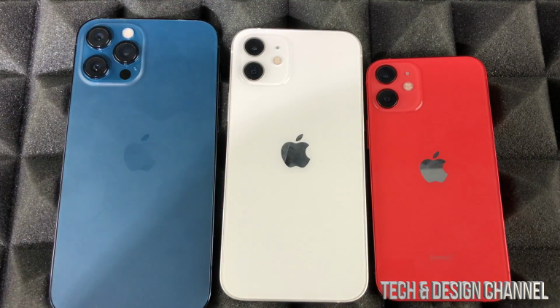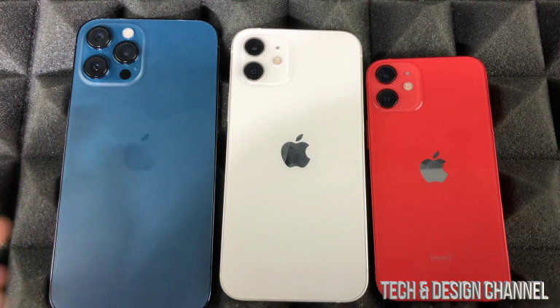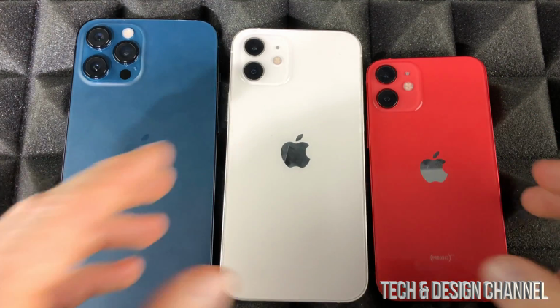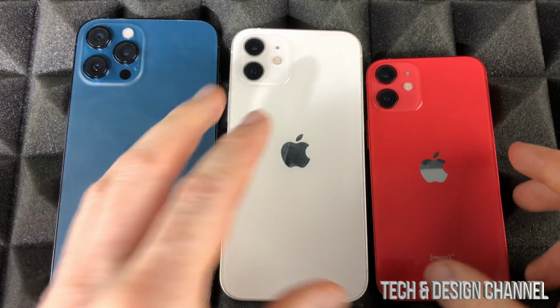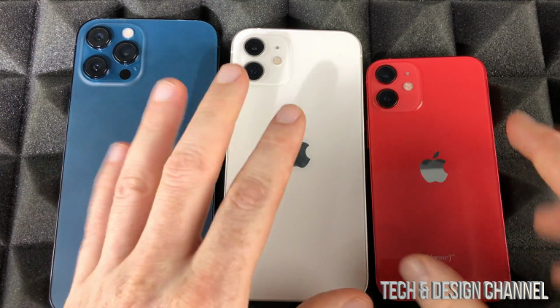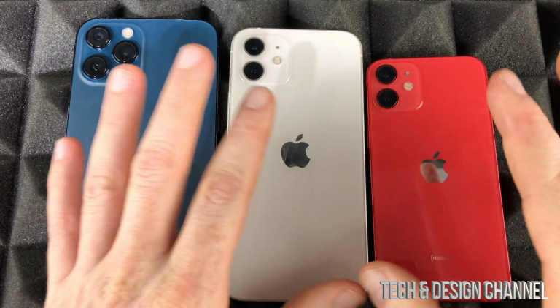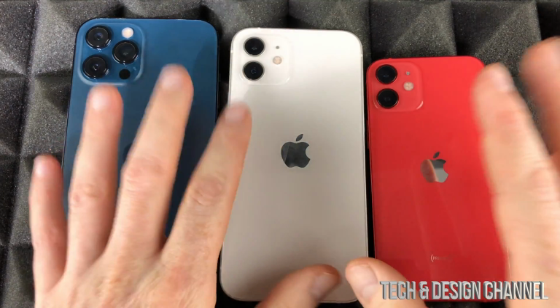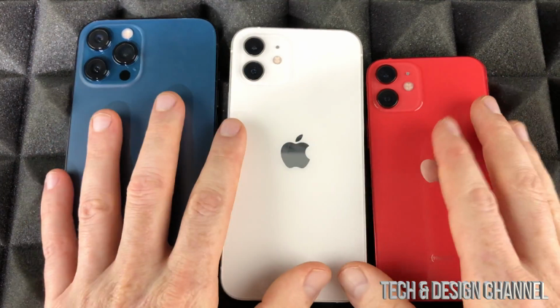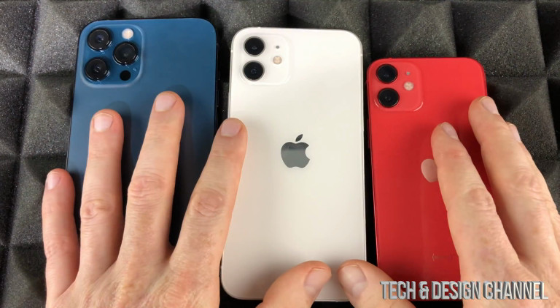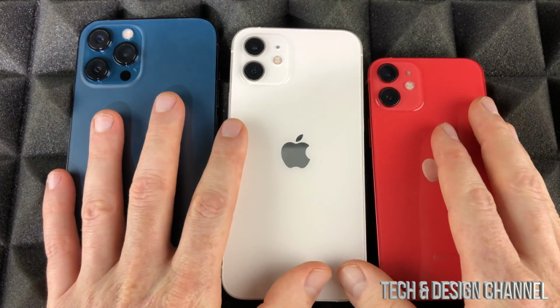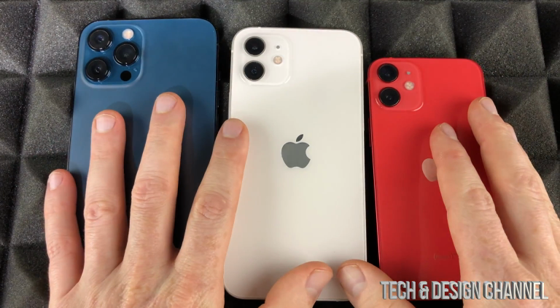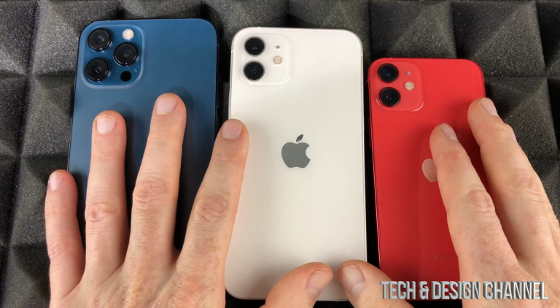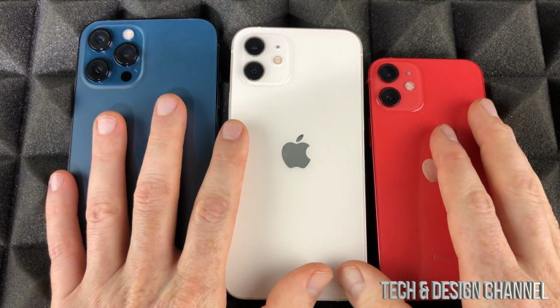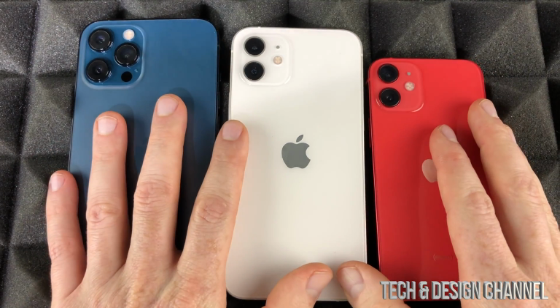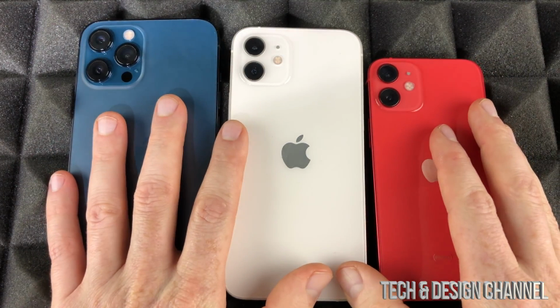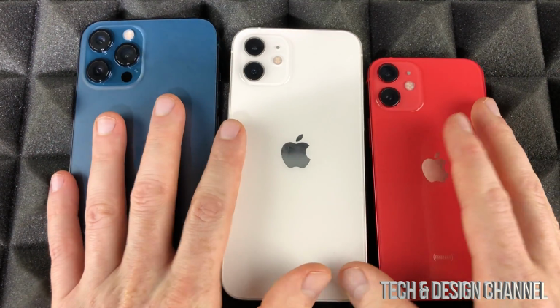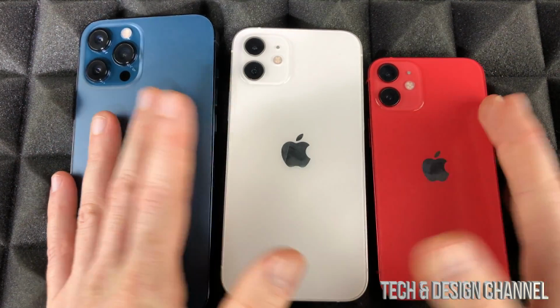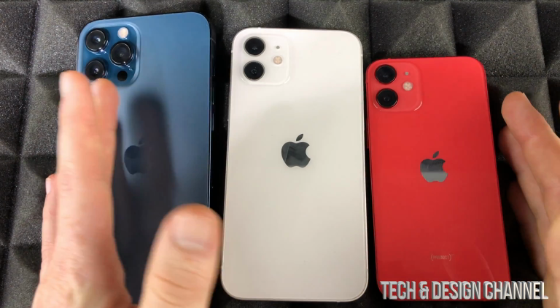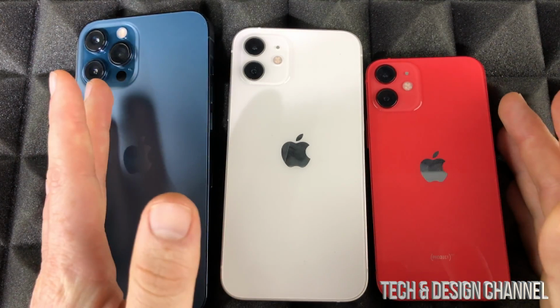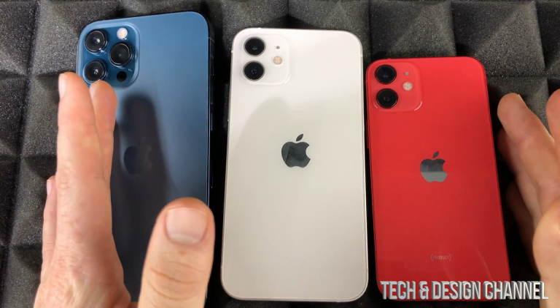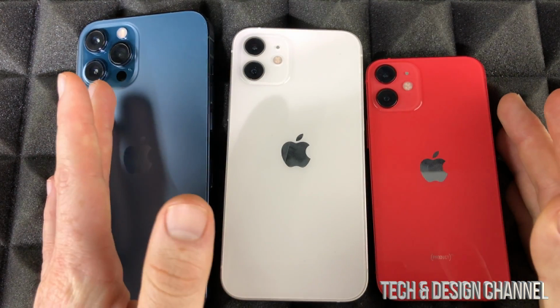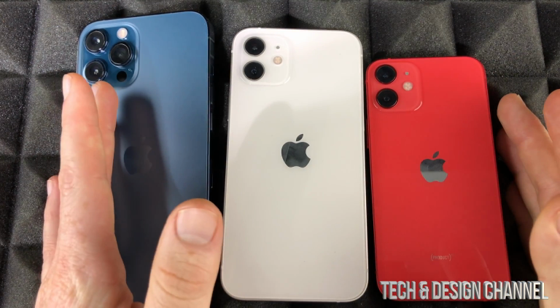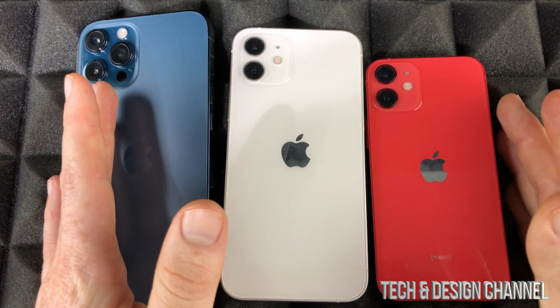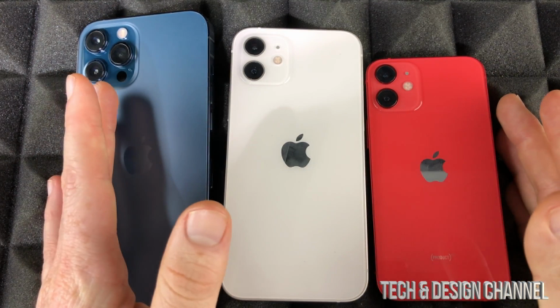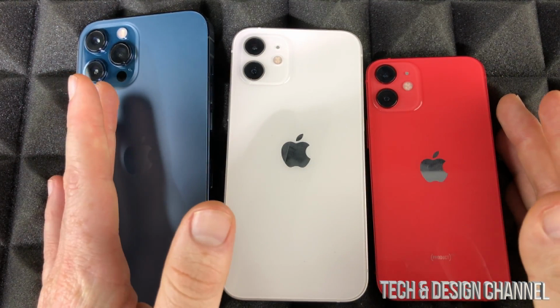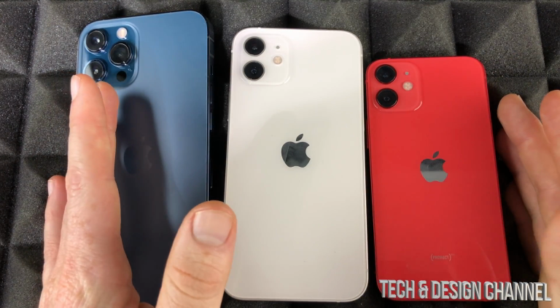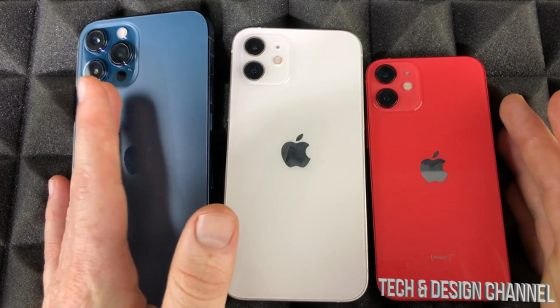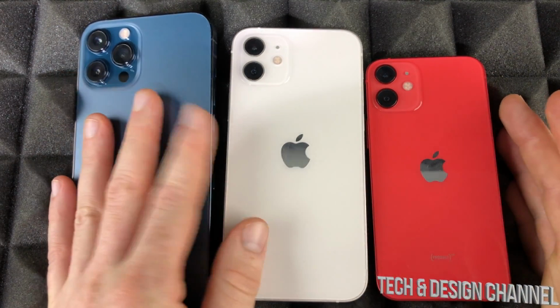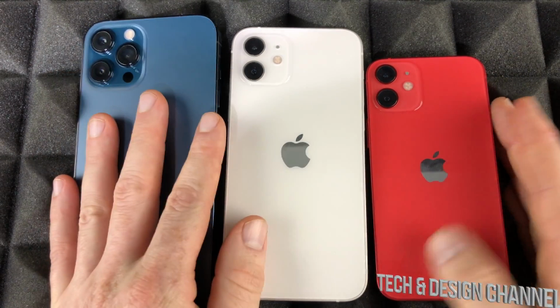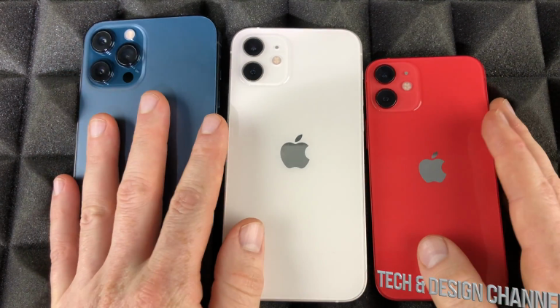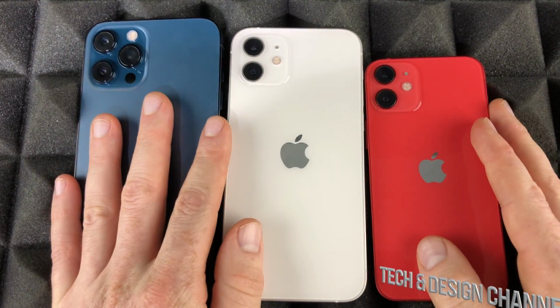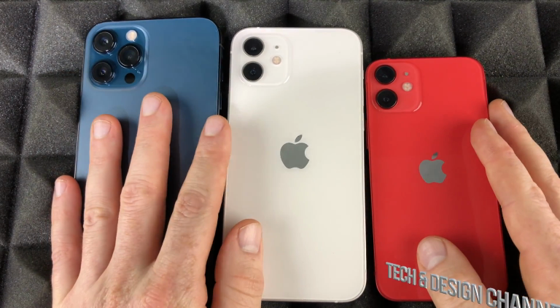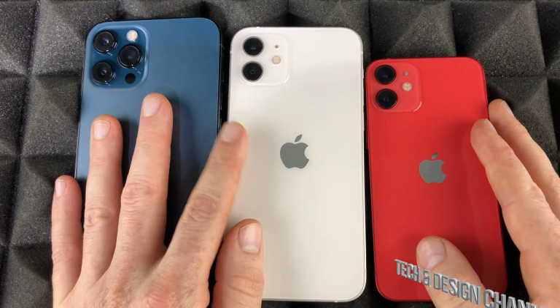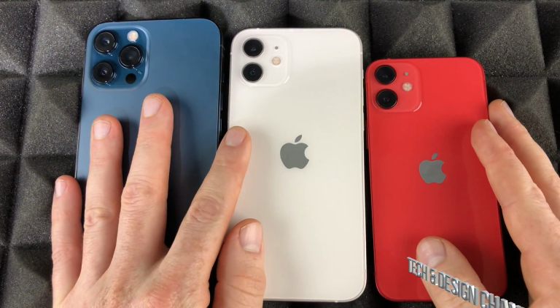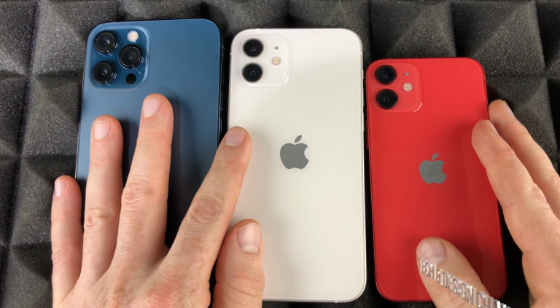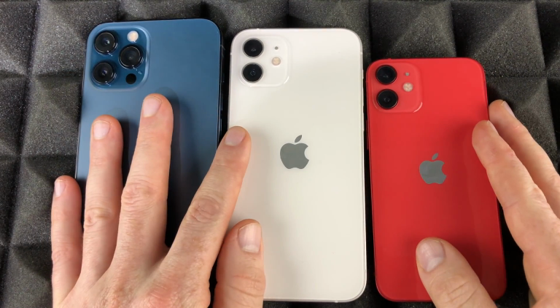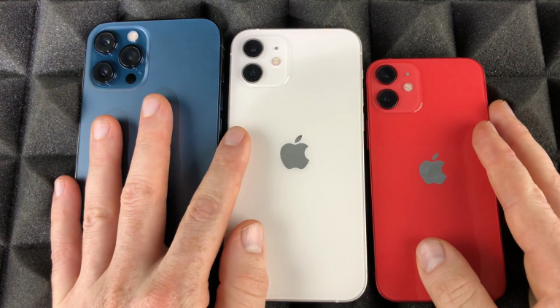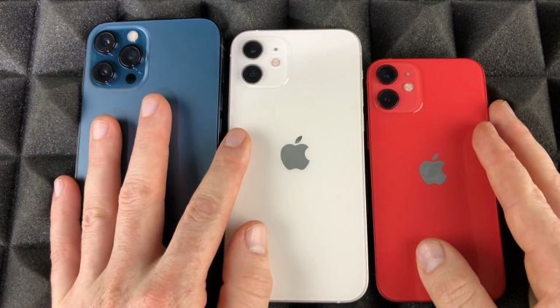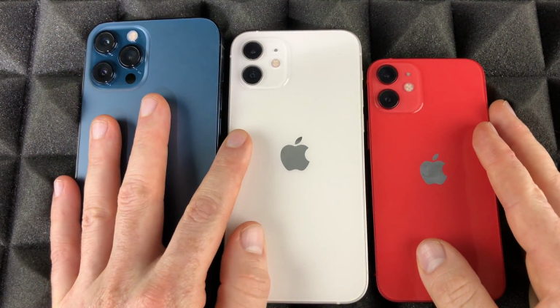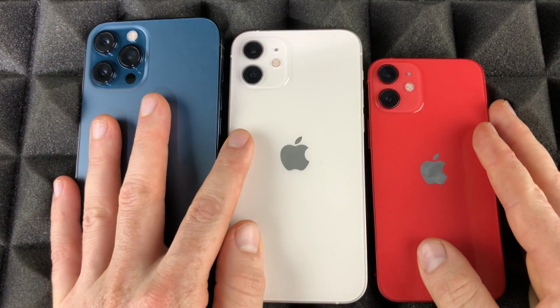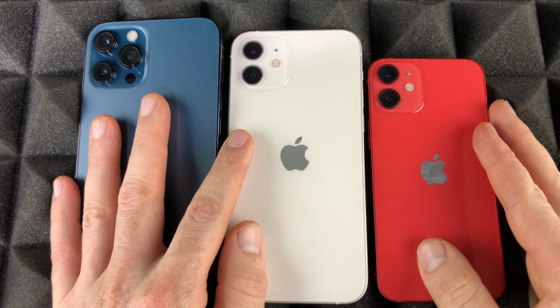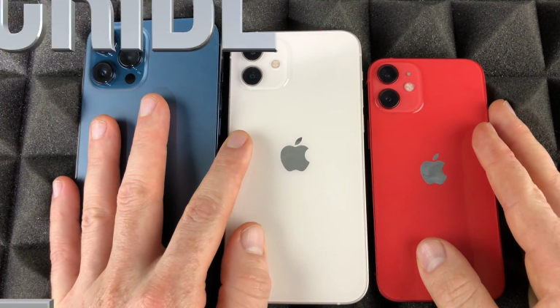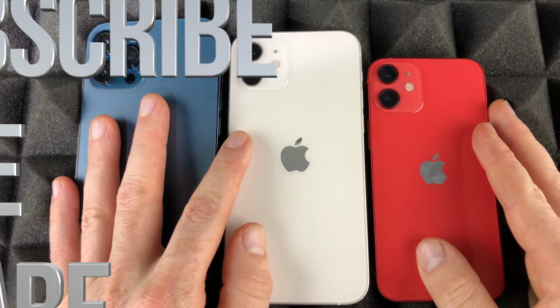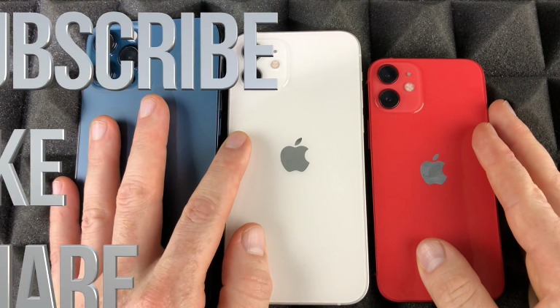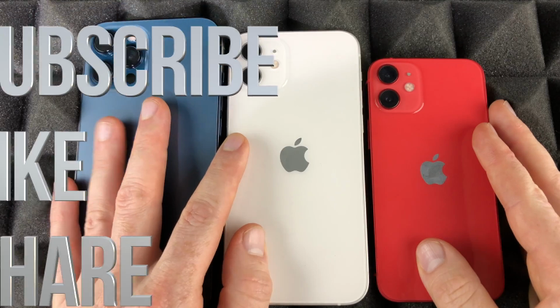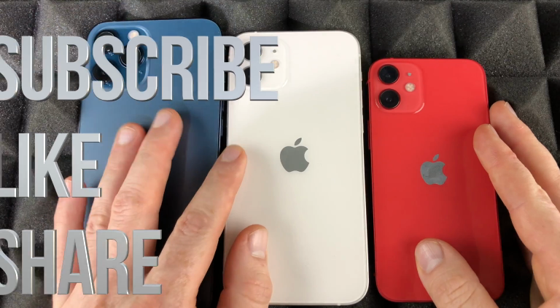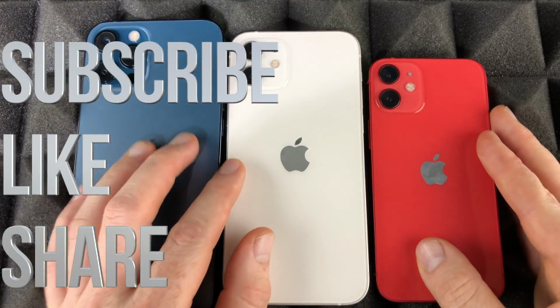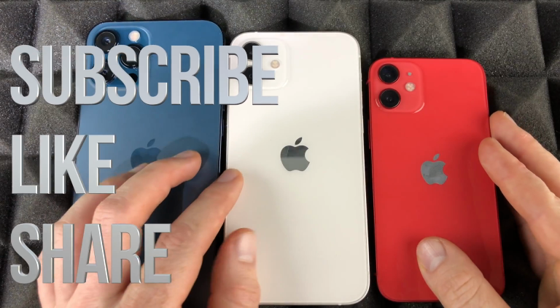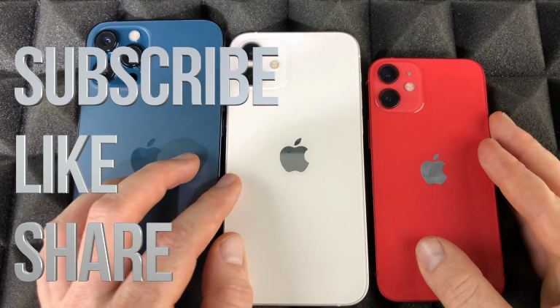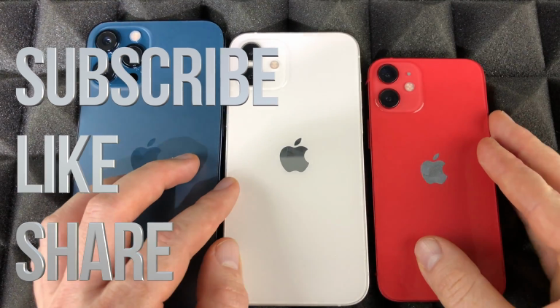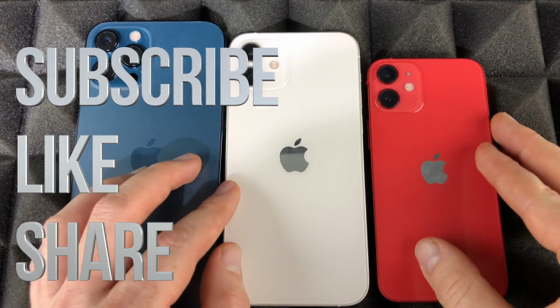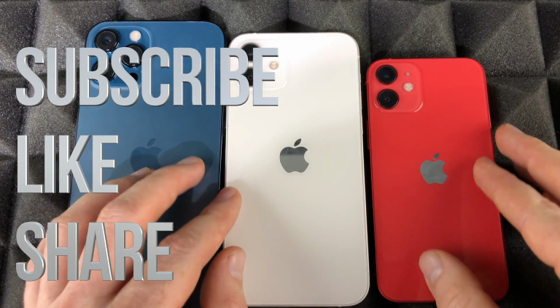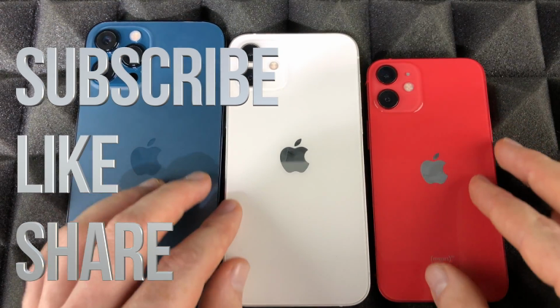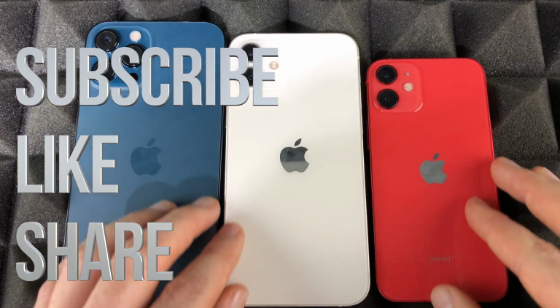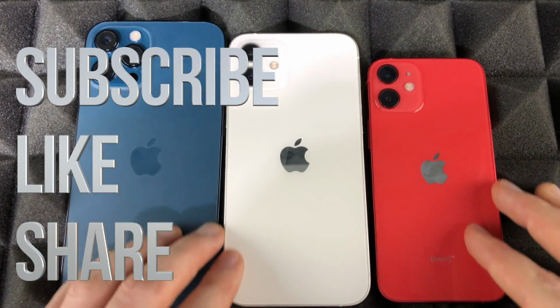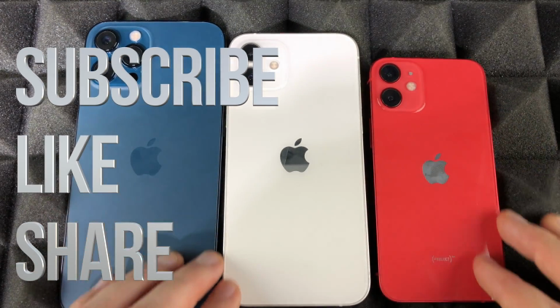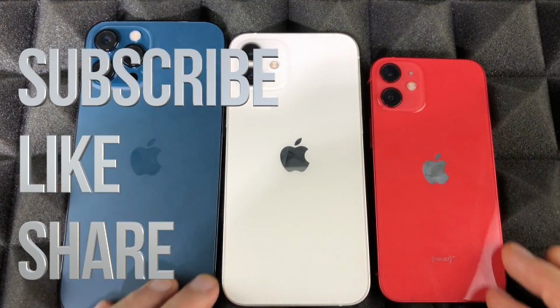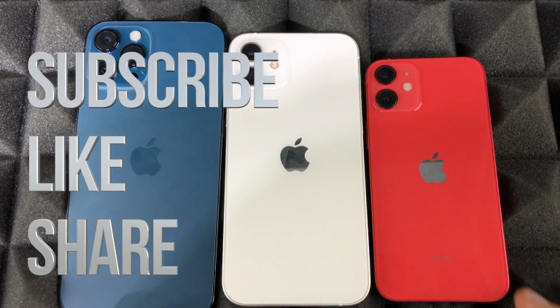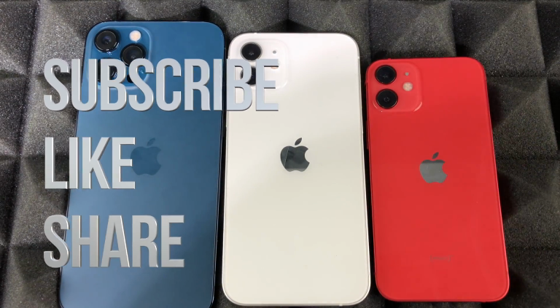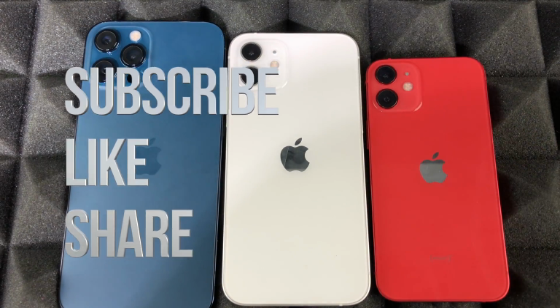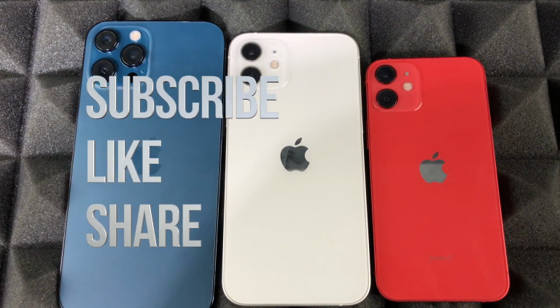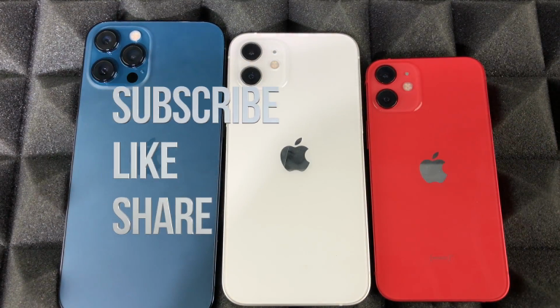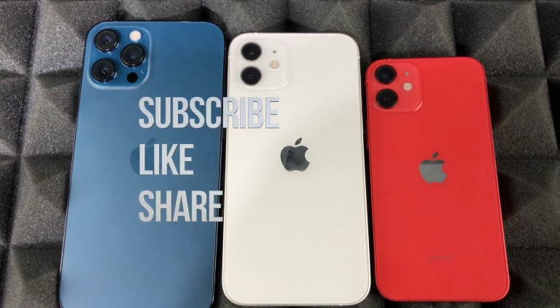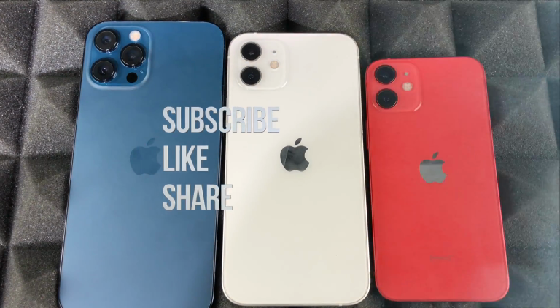Hopefully this video helped you out. If you have any questions or comments, you can write them down in the comments area. Don't forget to subscribe and rate. Thank you.